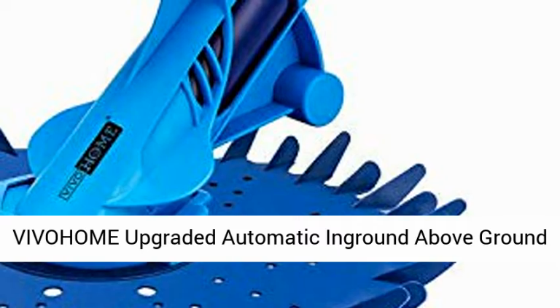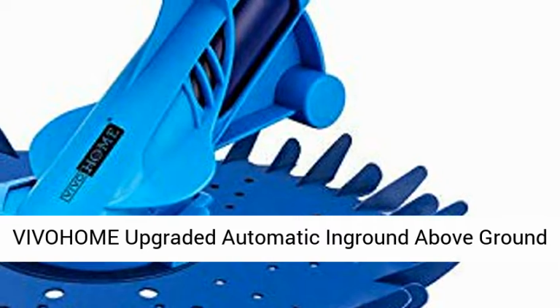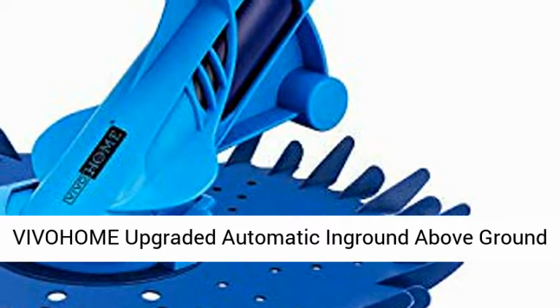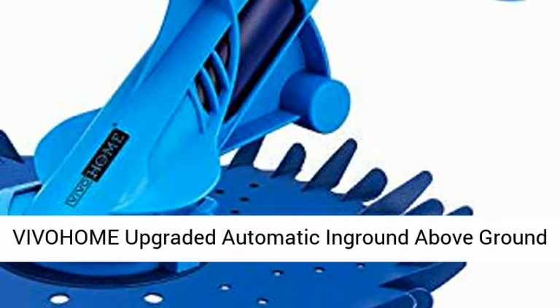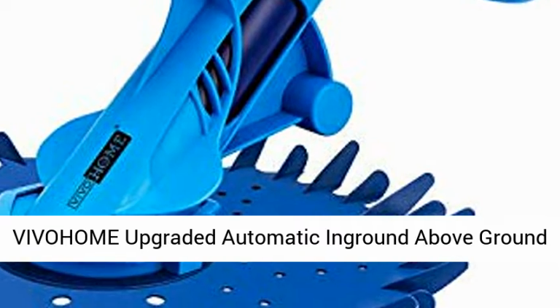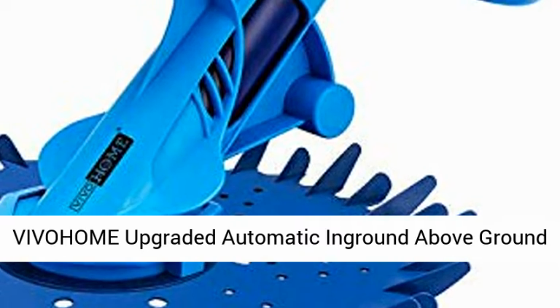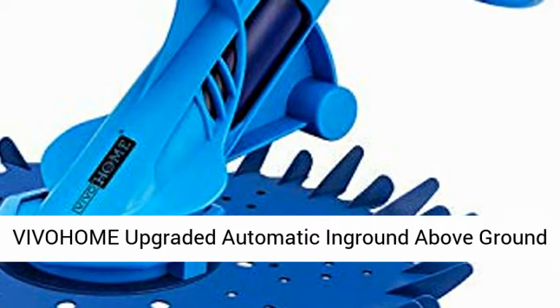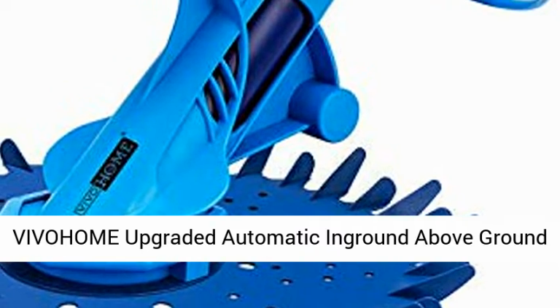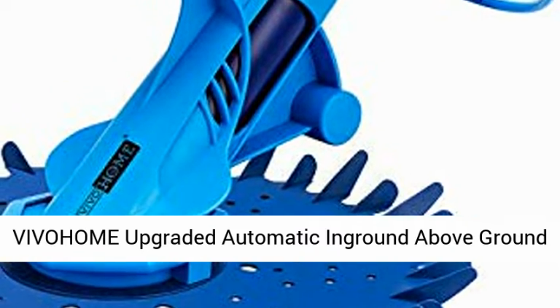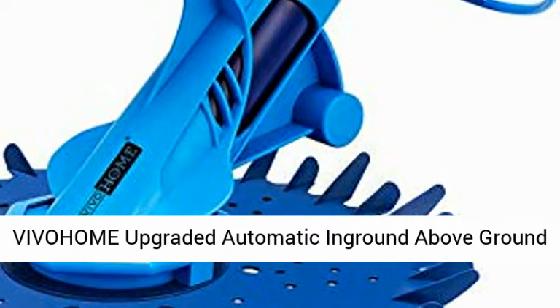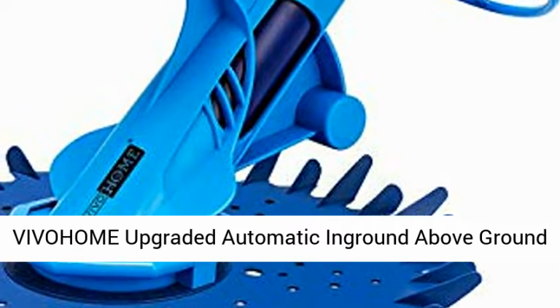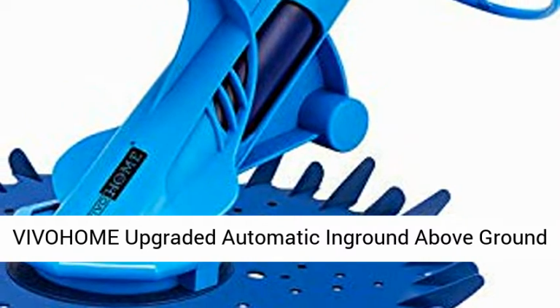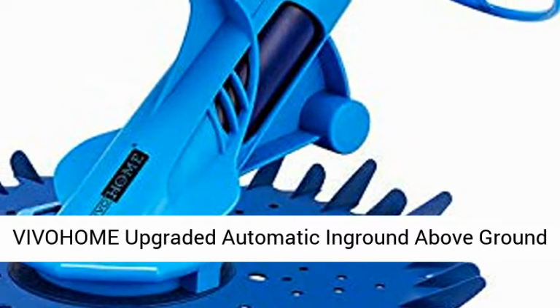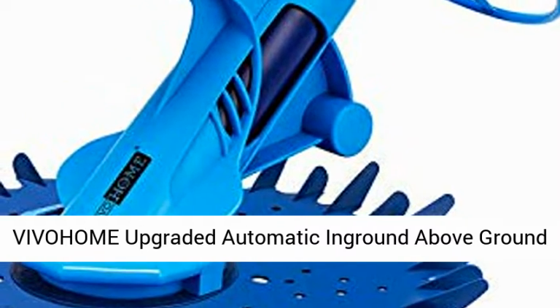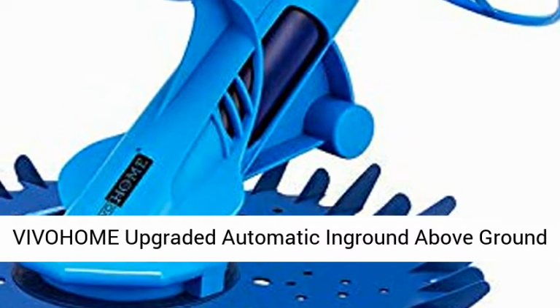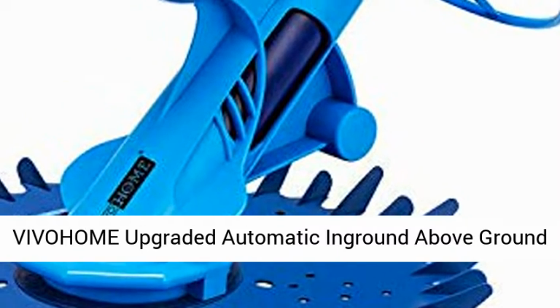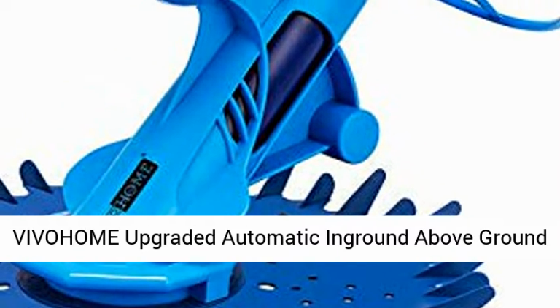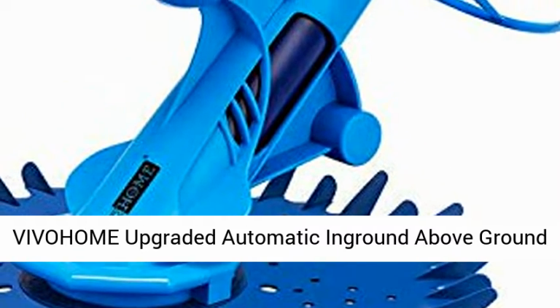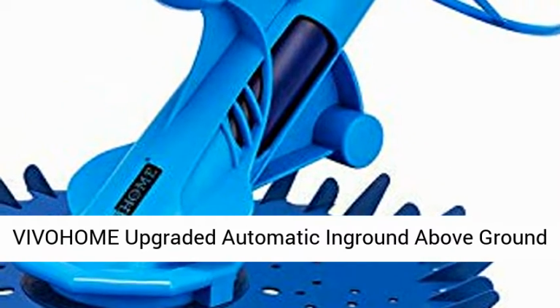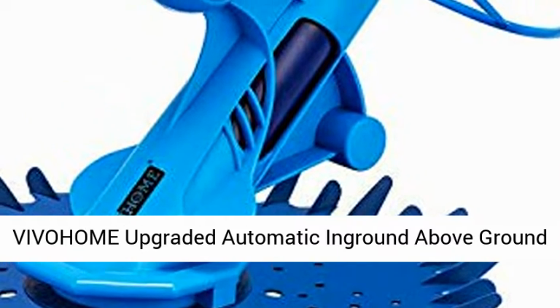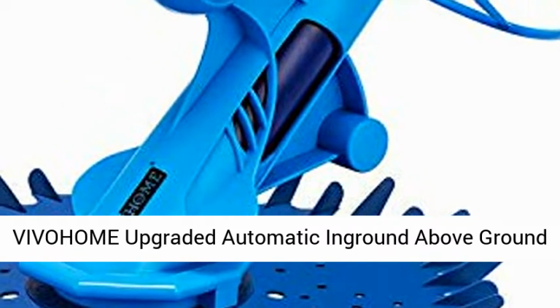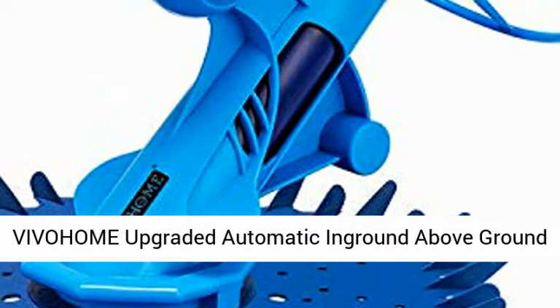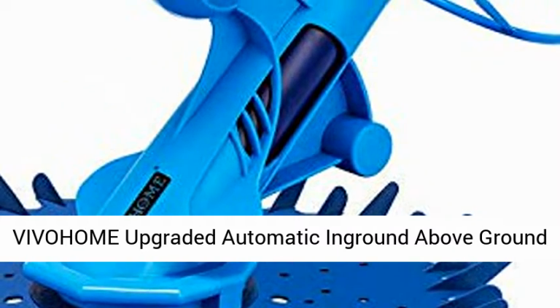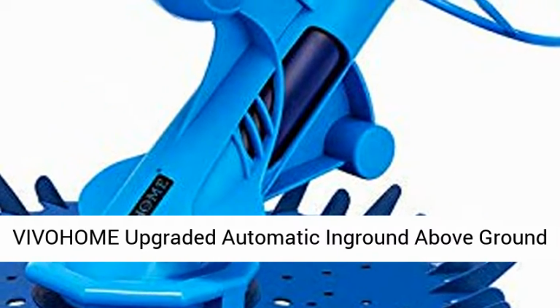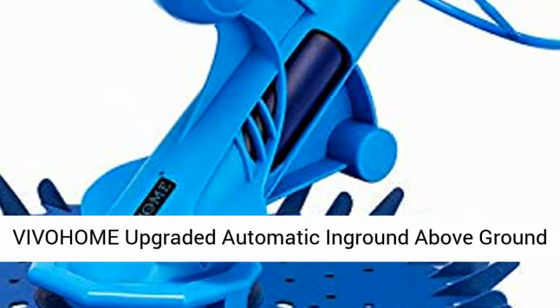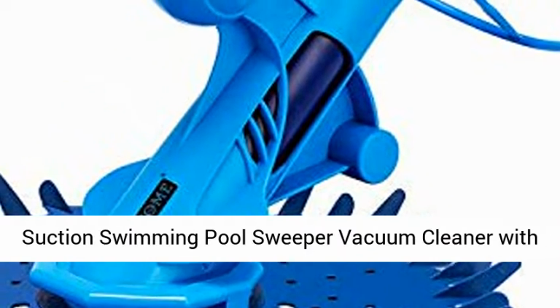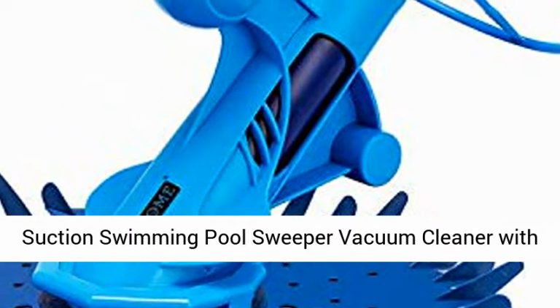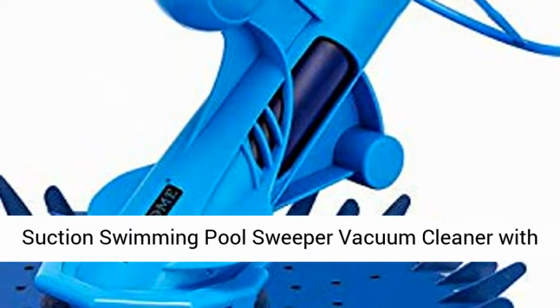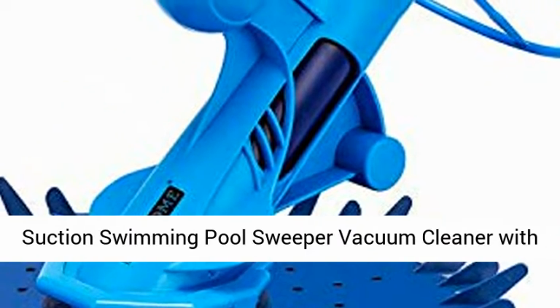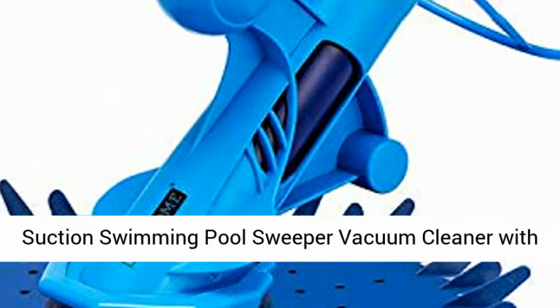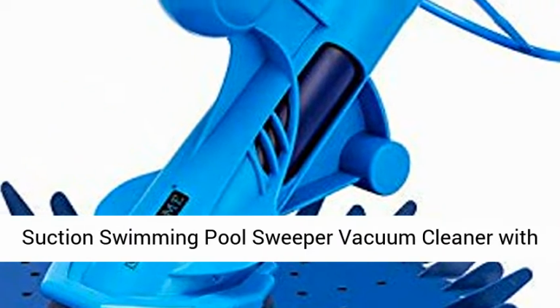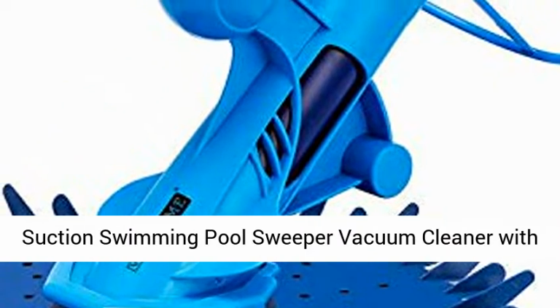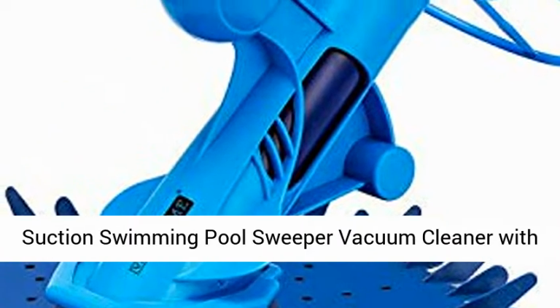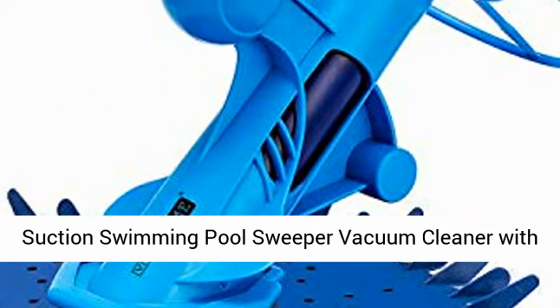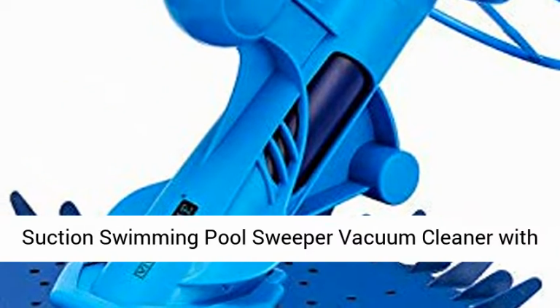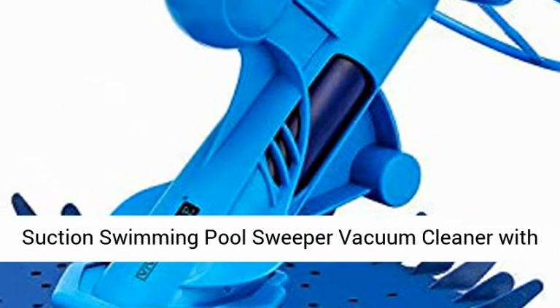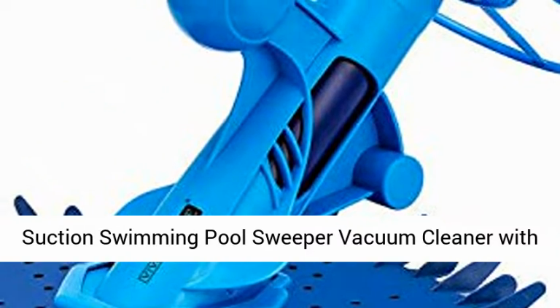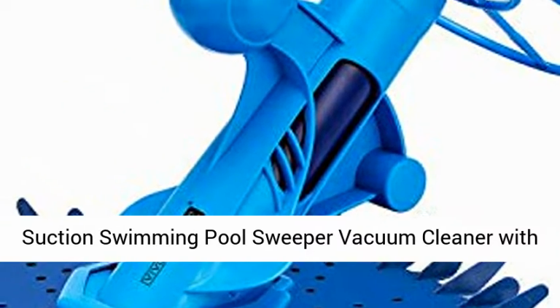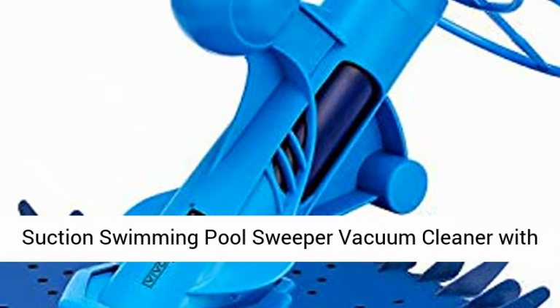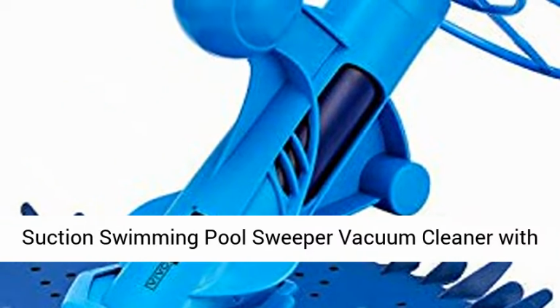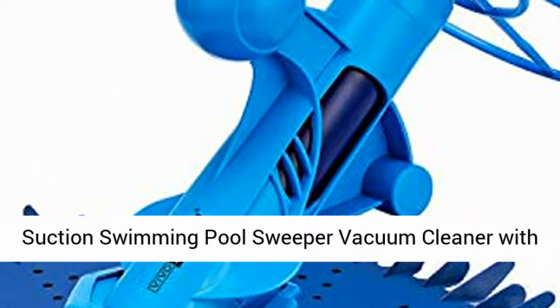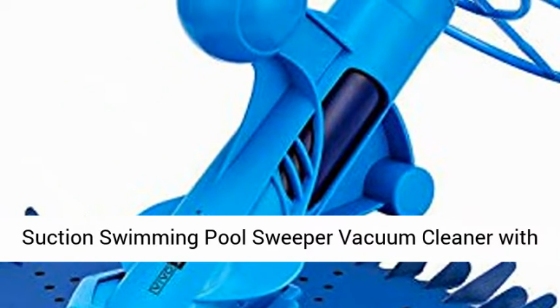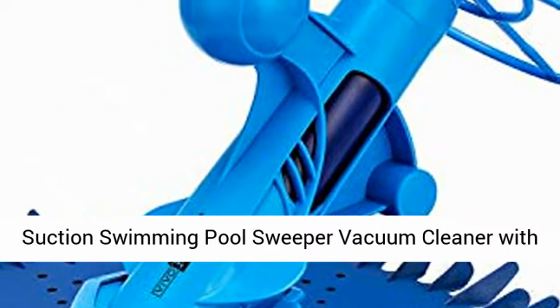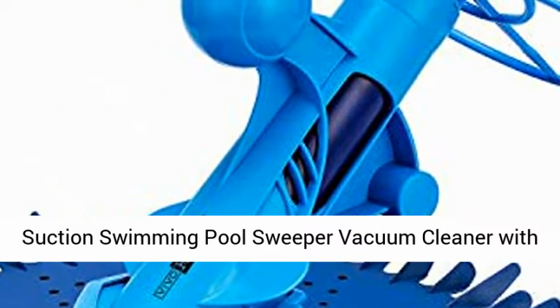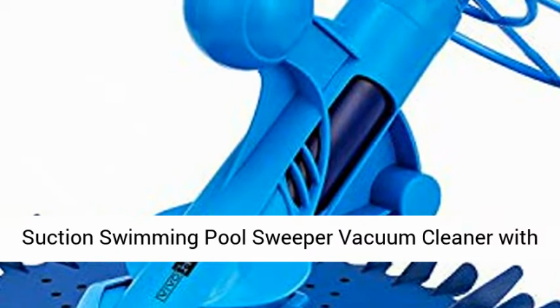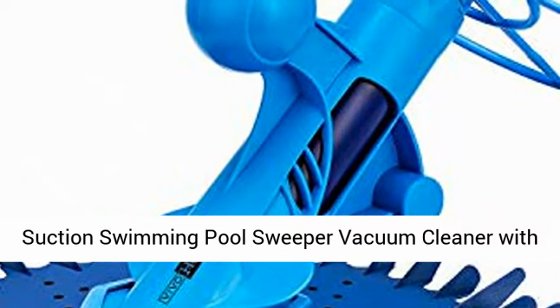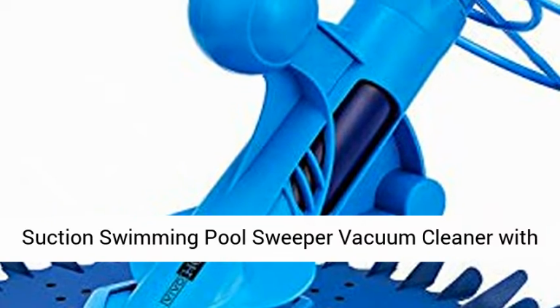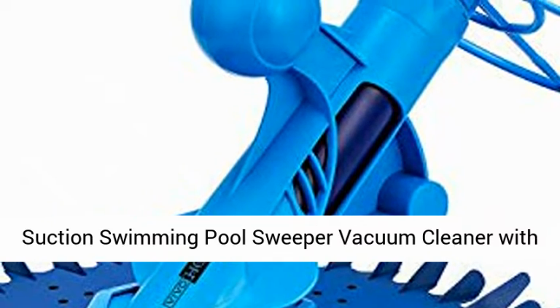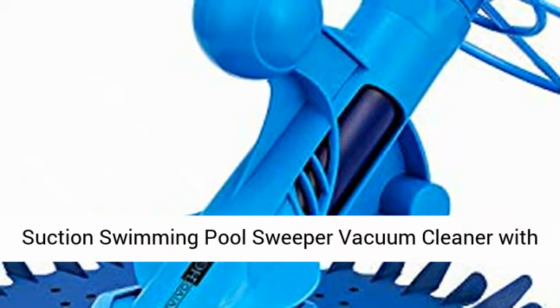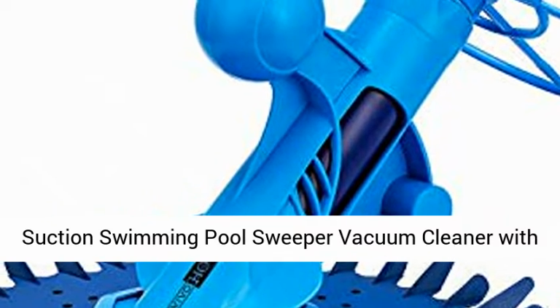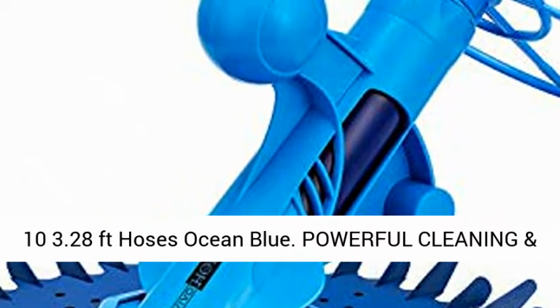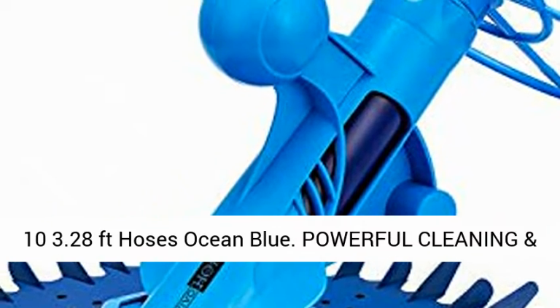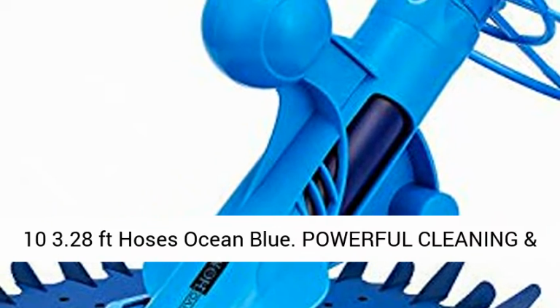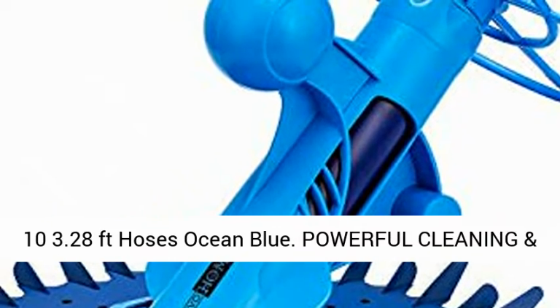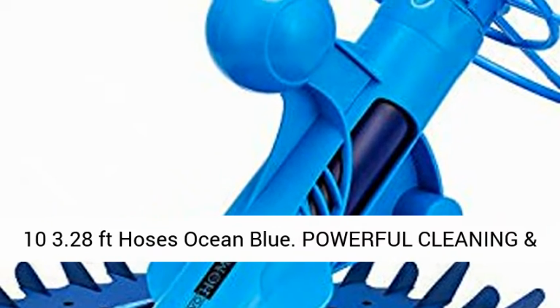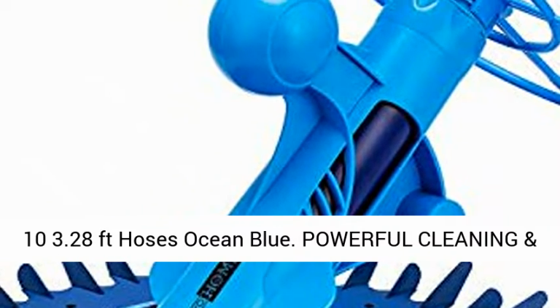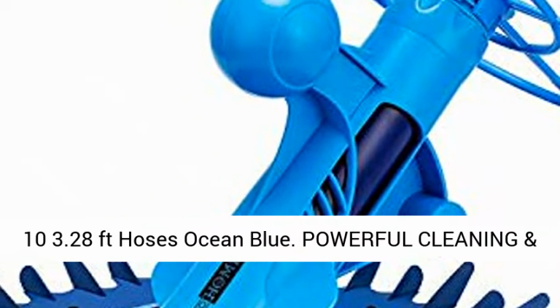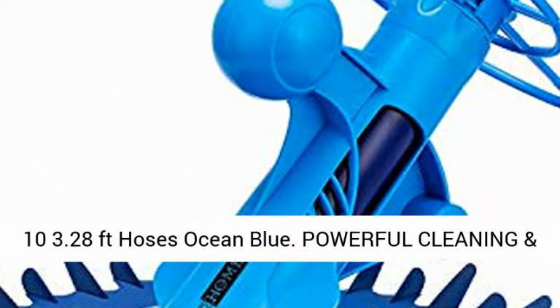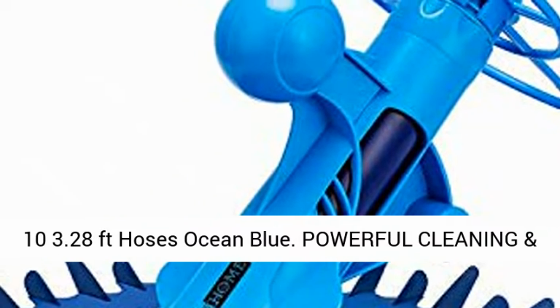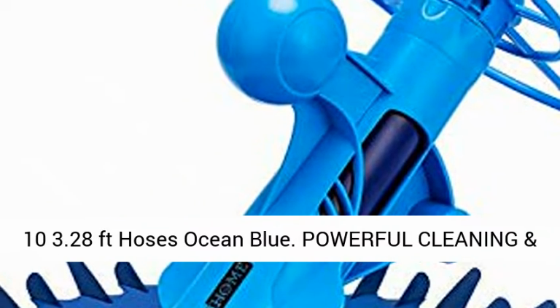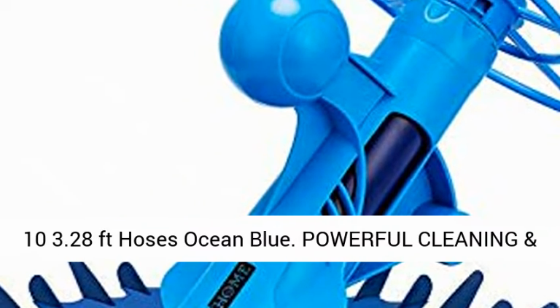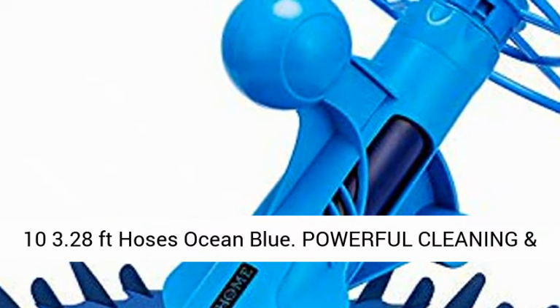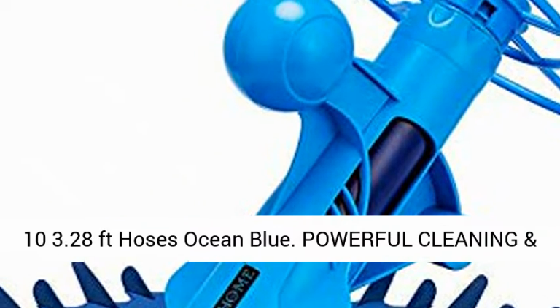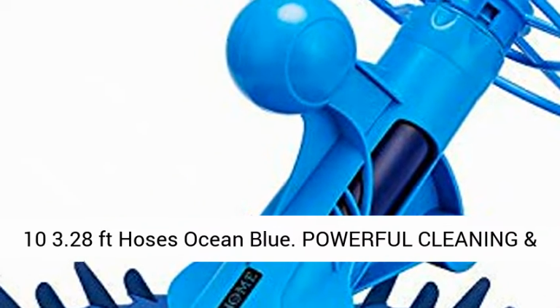Vivohem Upgraded Automatic In-Ground Above-Ground Suction Swimming Pool Sweeper Vacuum Cleaner with 10 3.28-feet hoses, ocean blue.